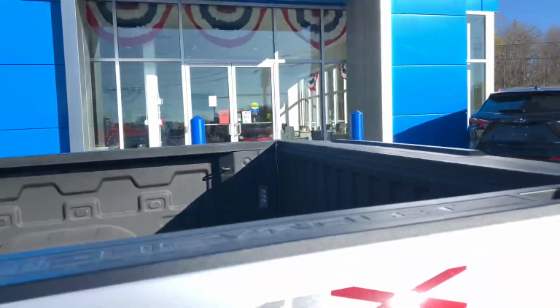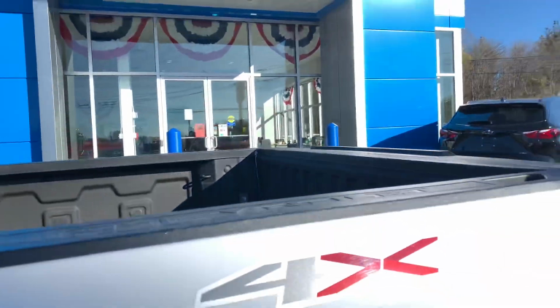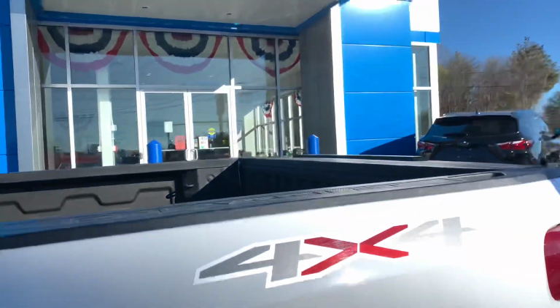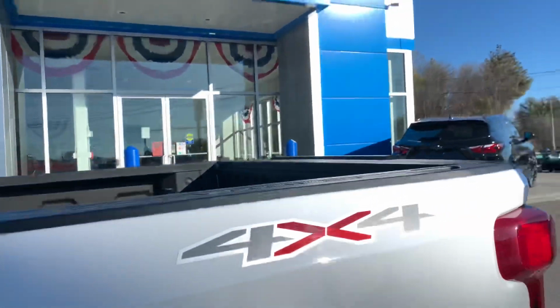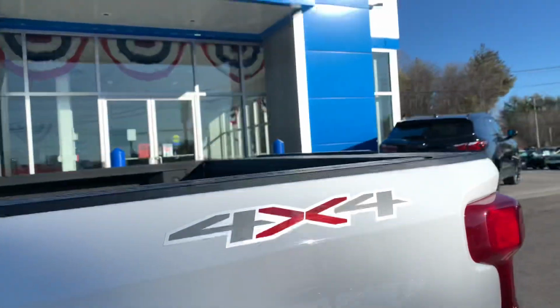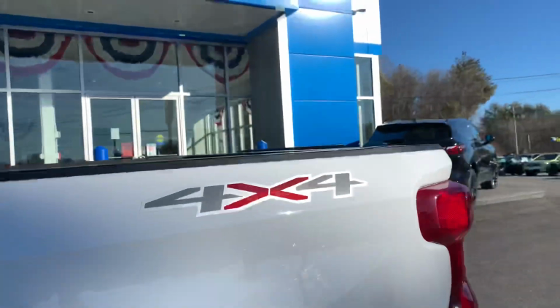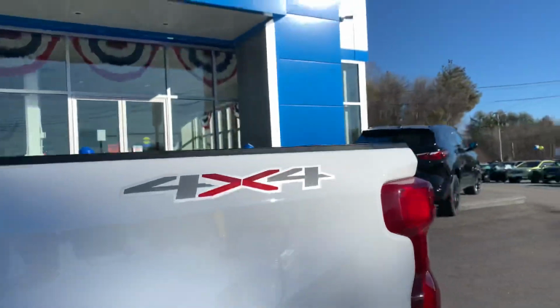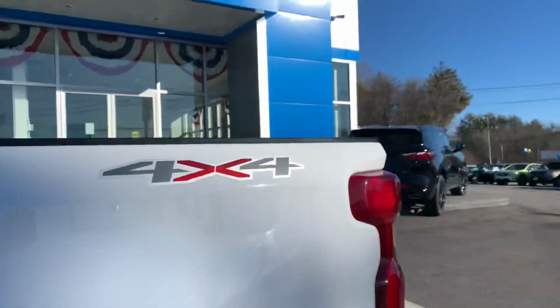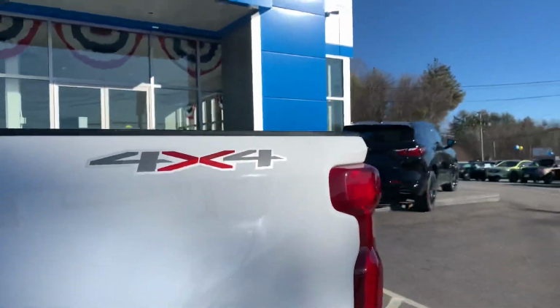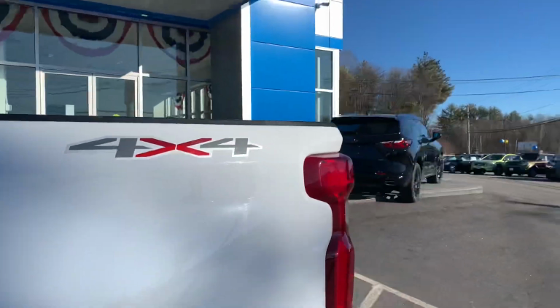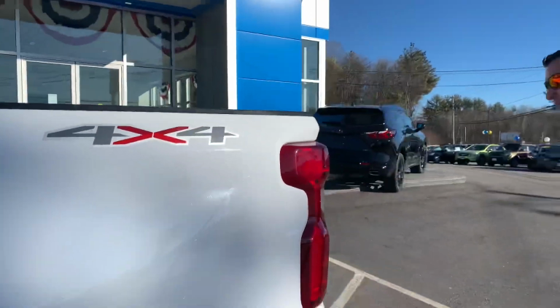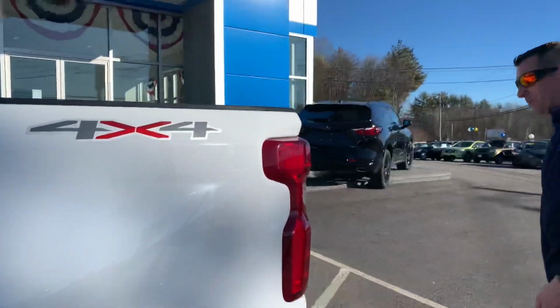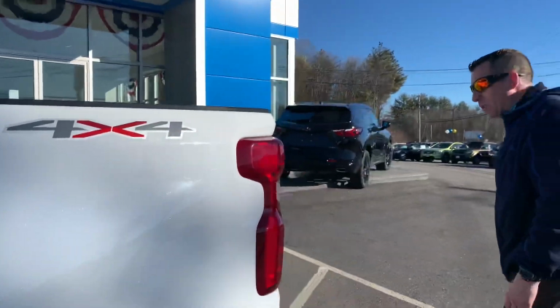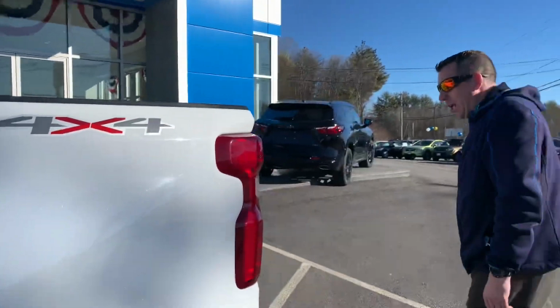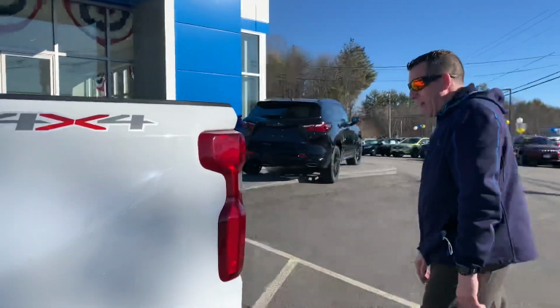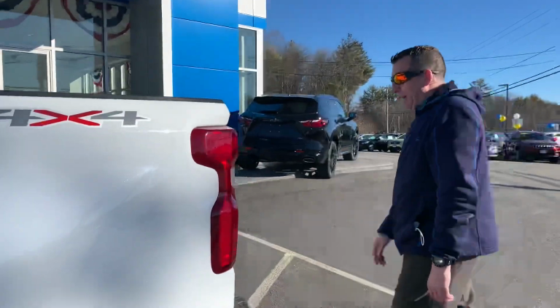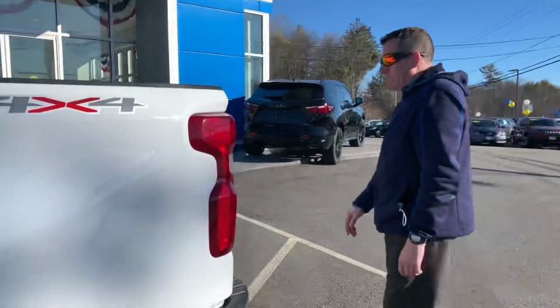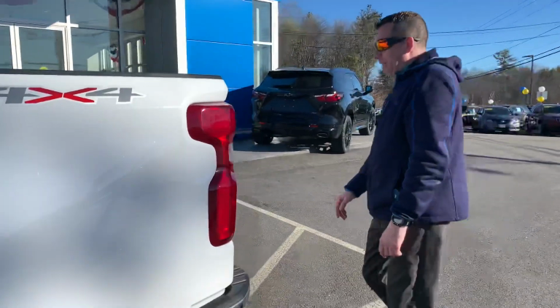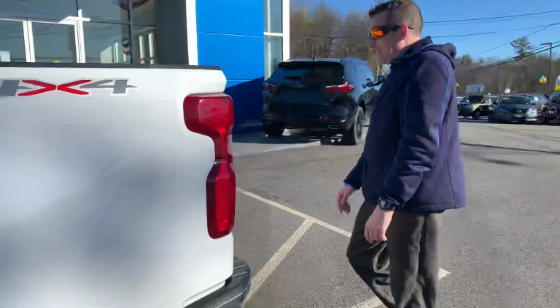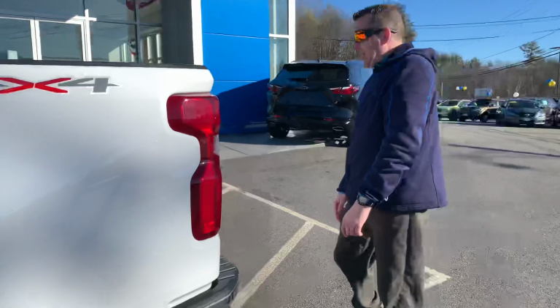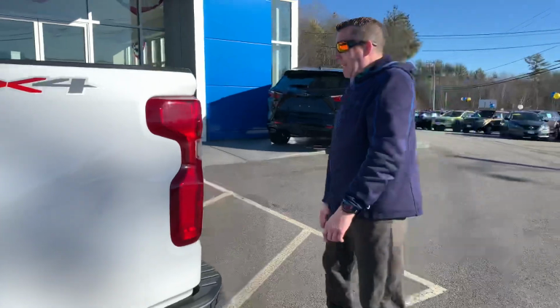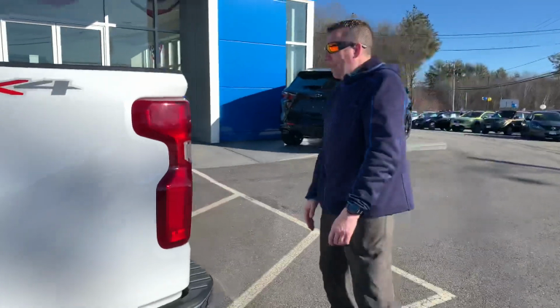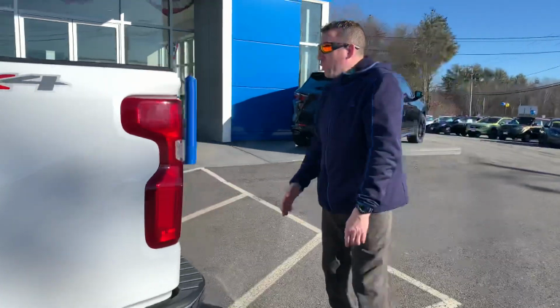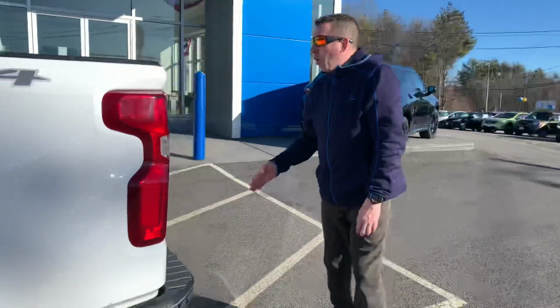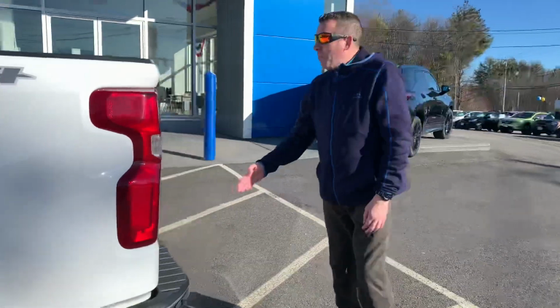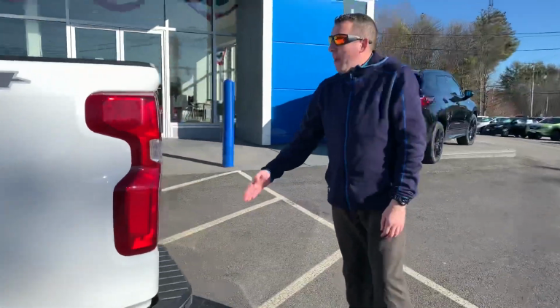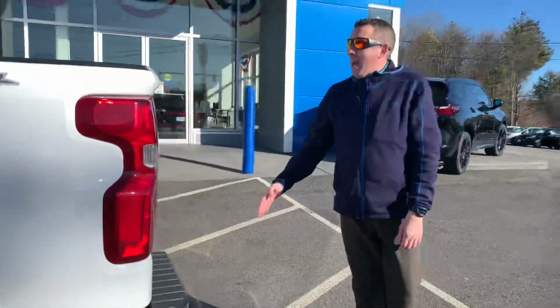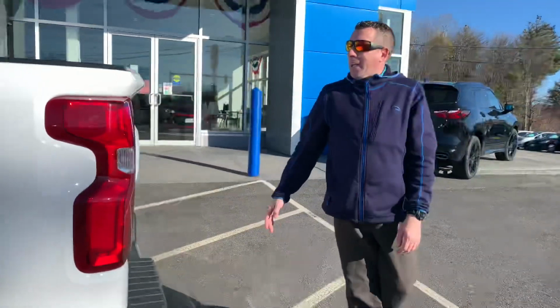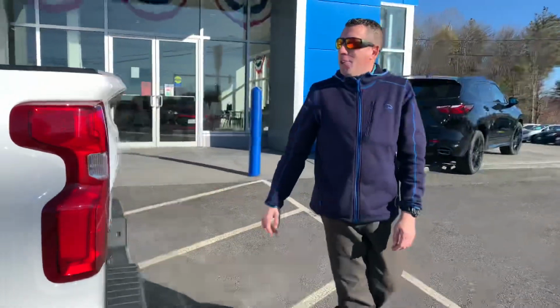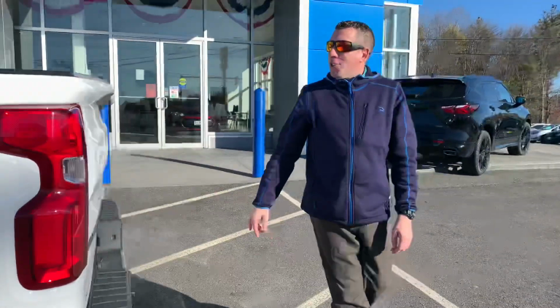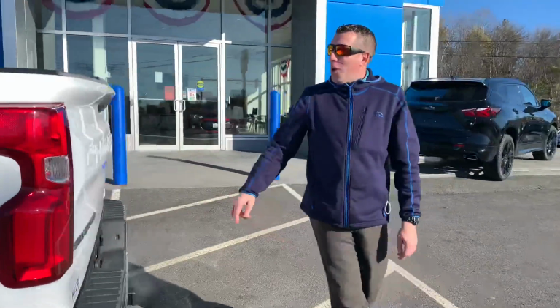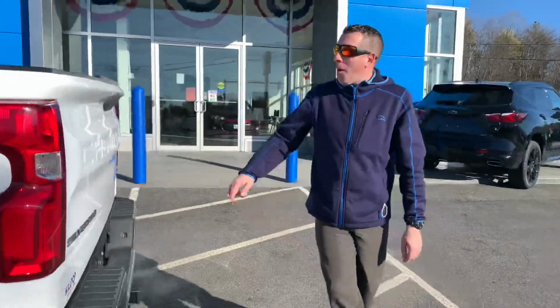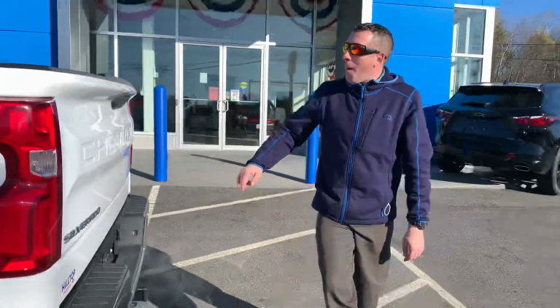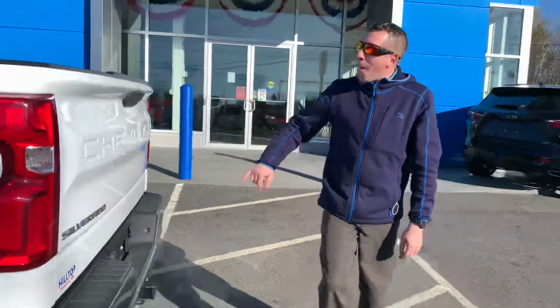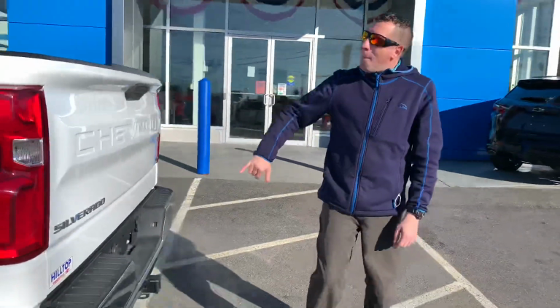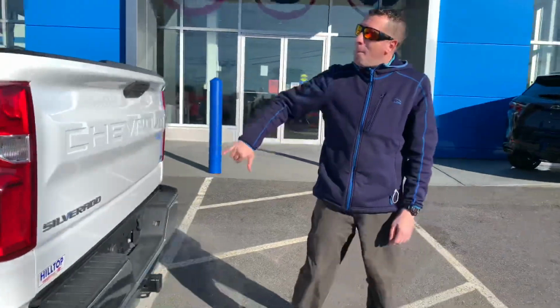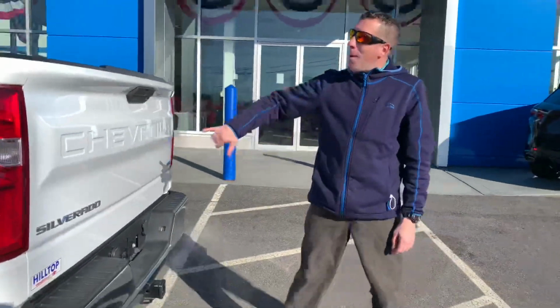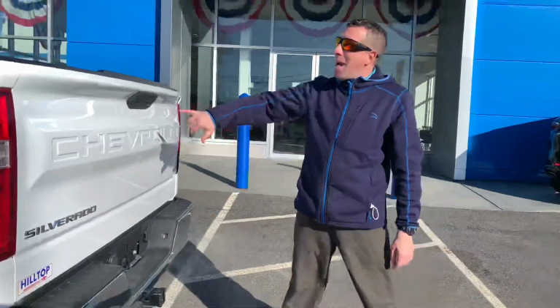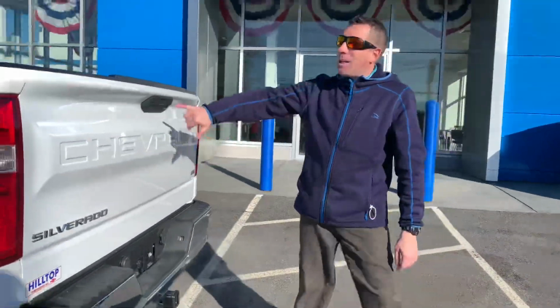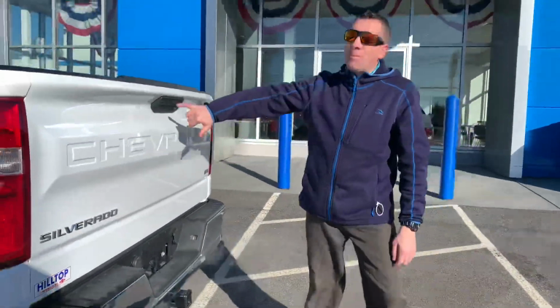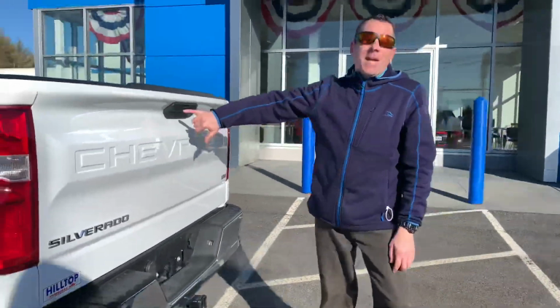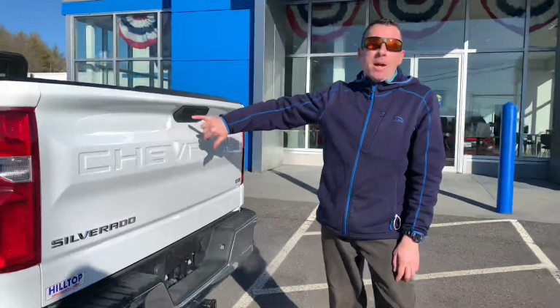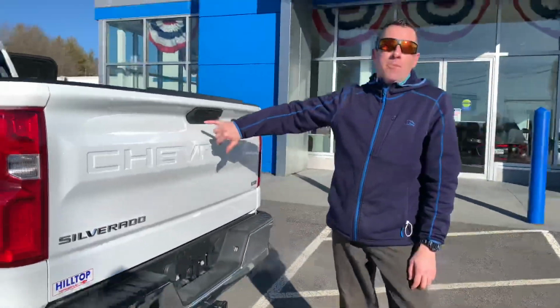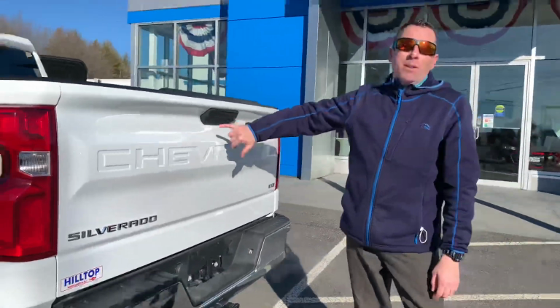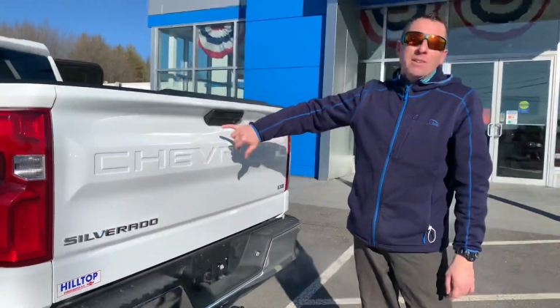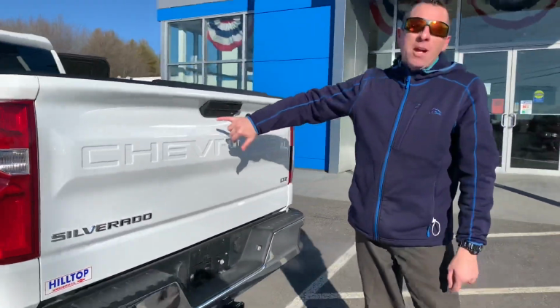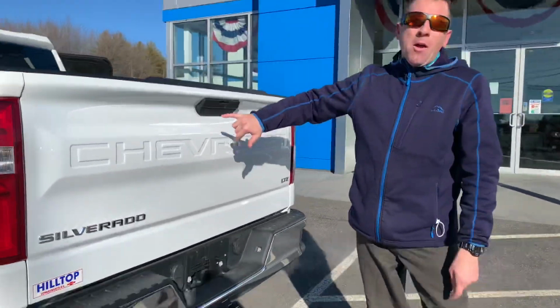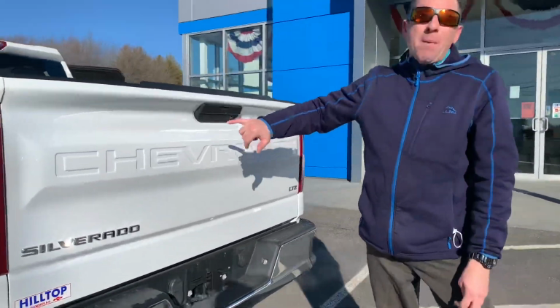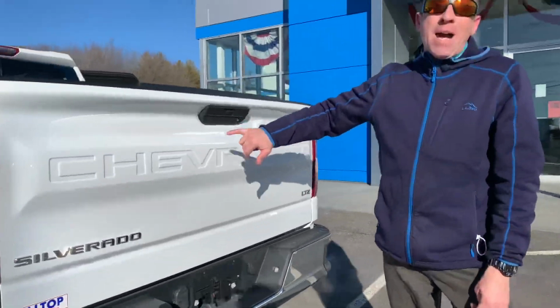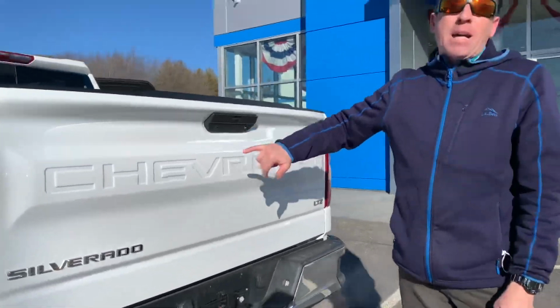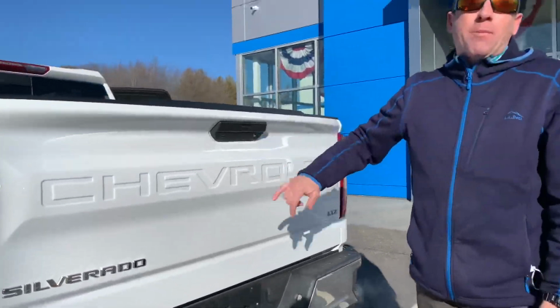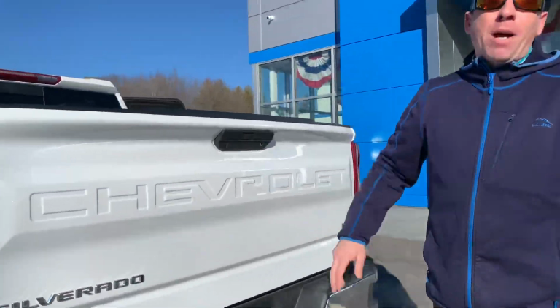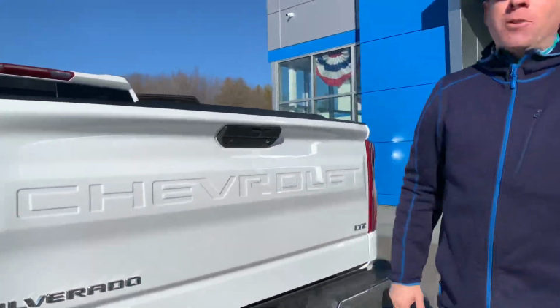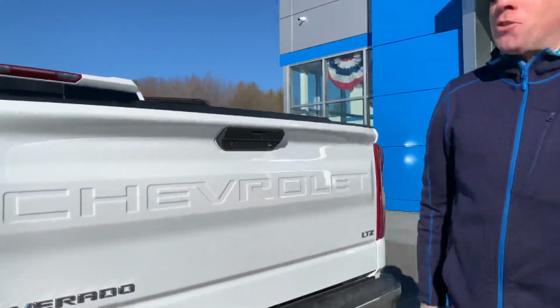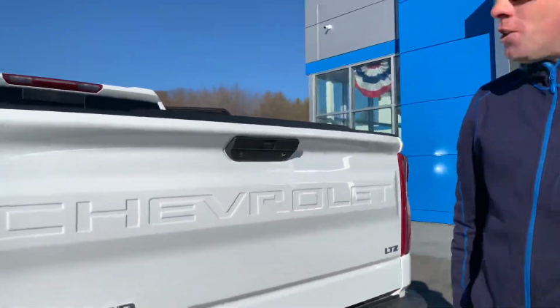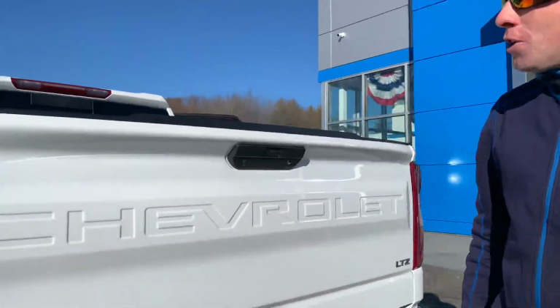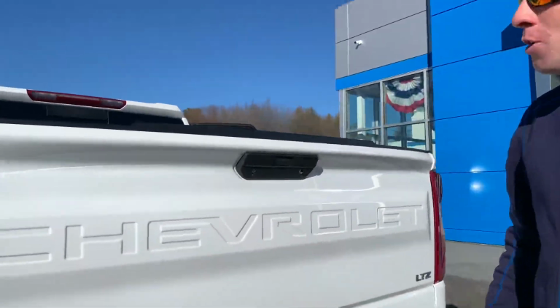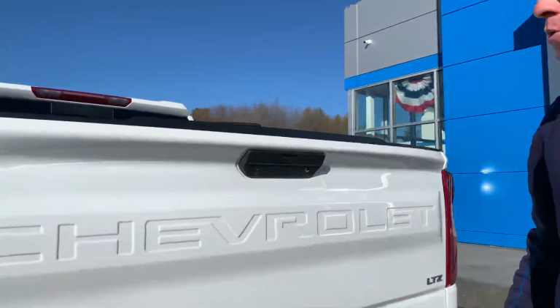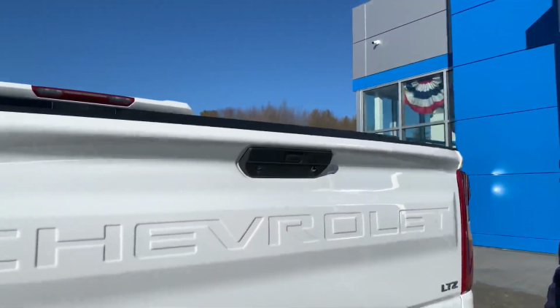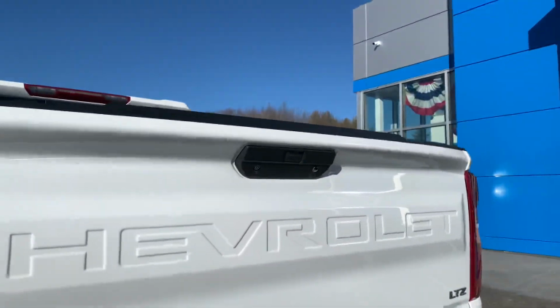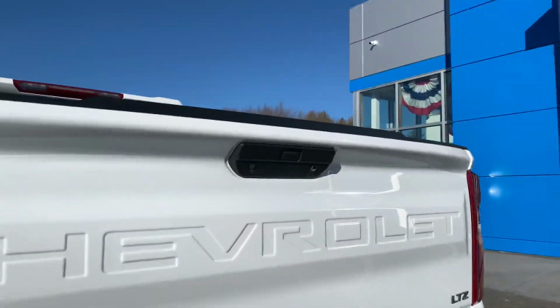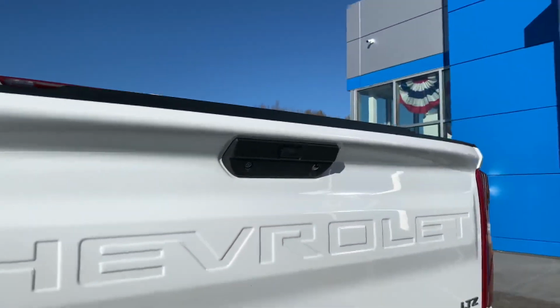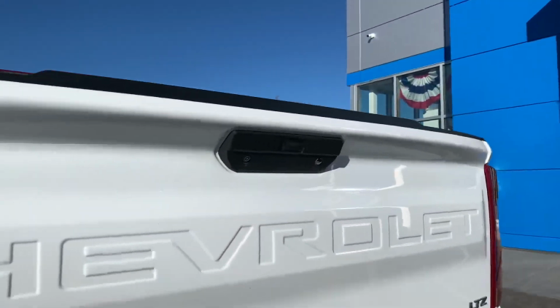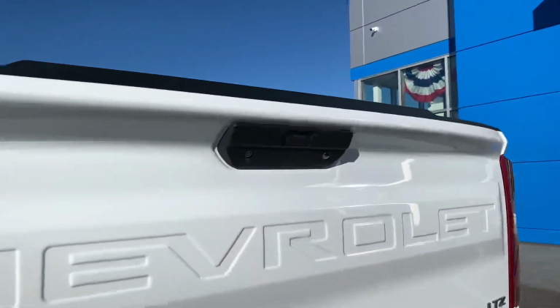That's the only way we stock them. Tow package, backup camera. The backup camera is a huge thing back there.